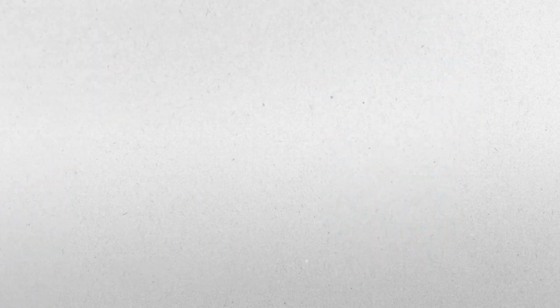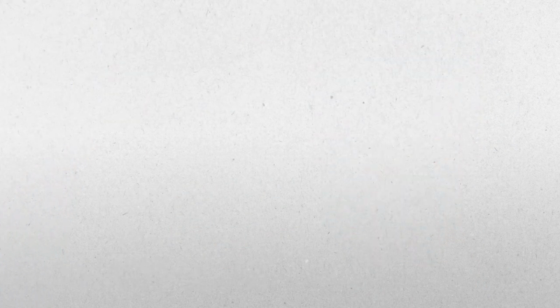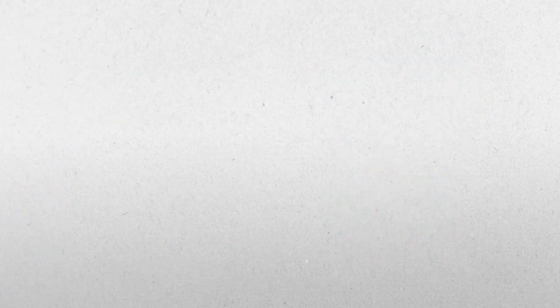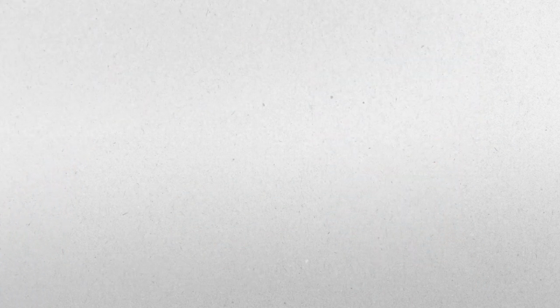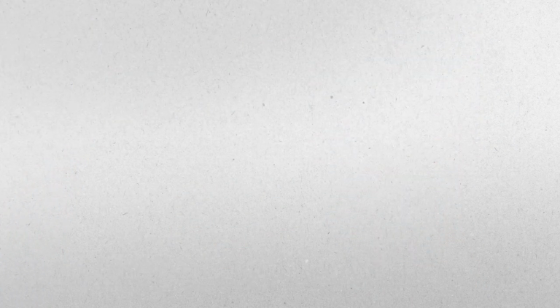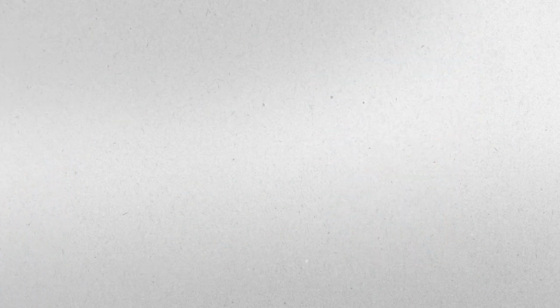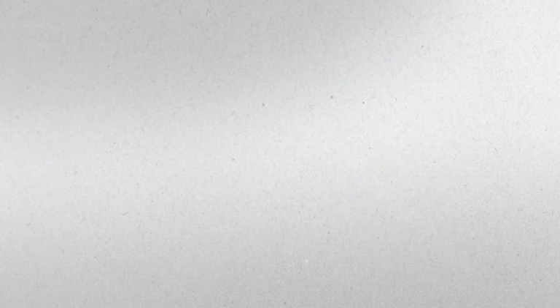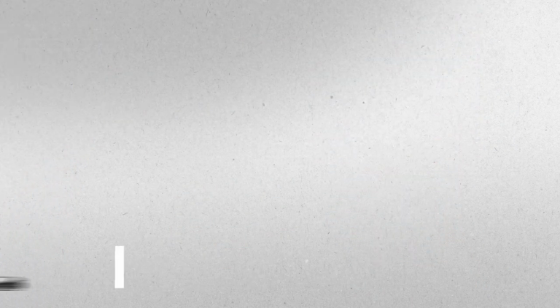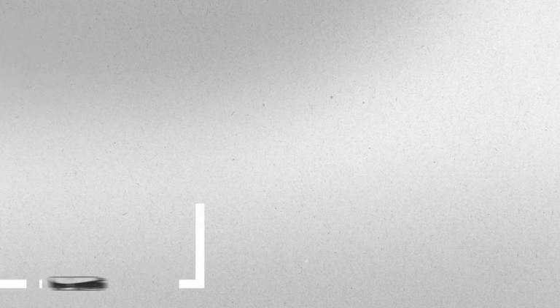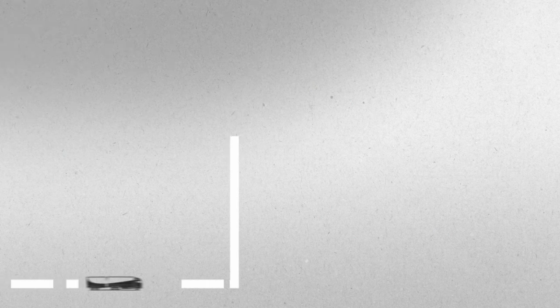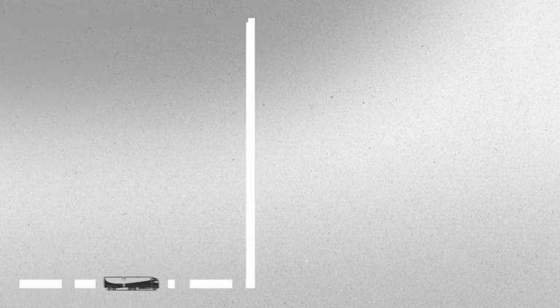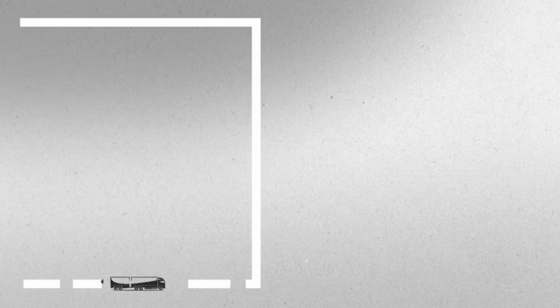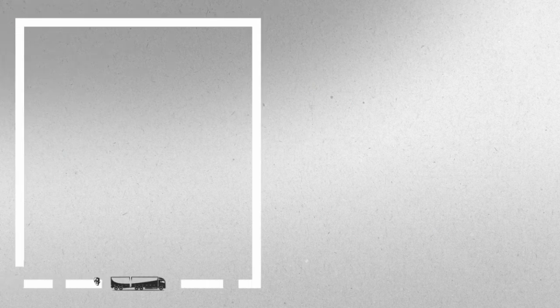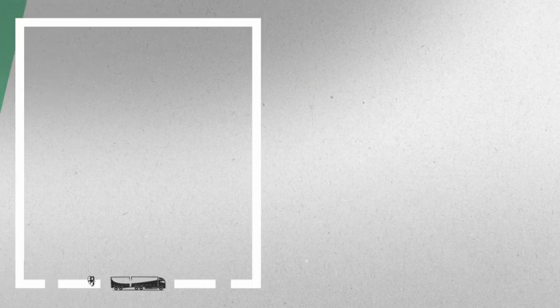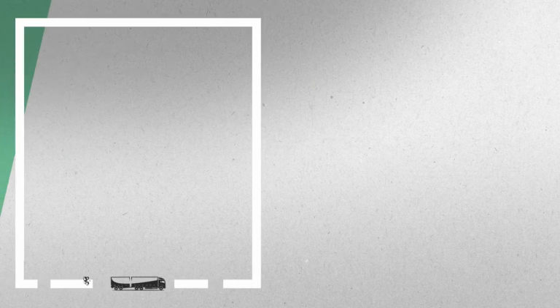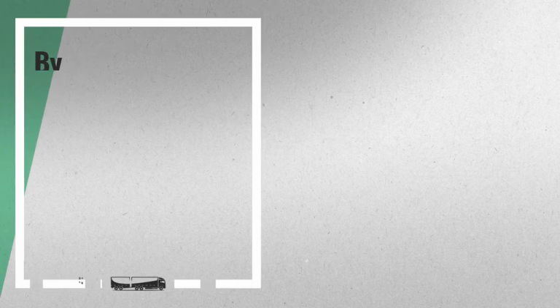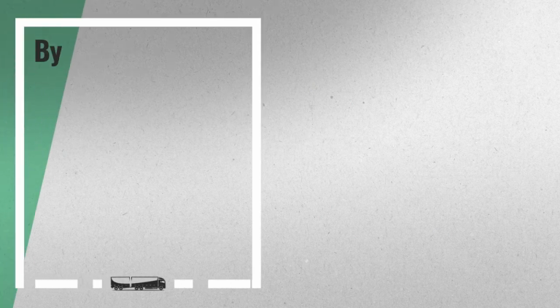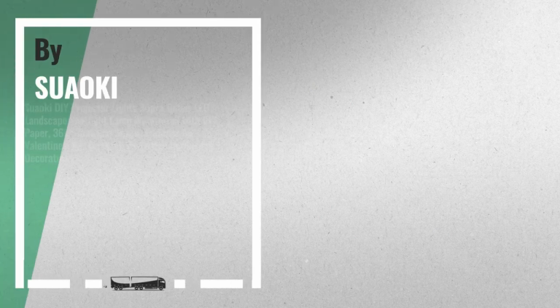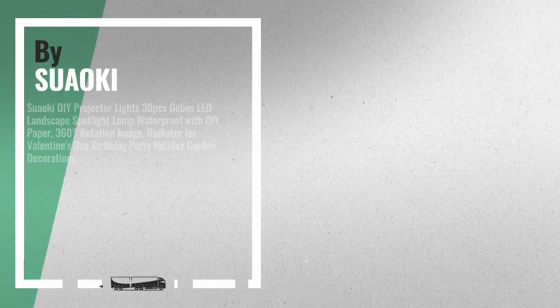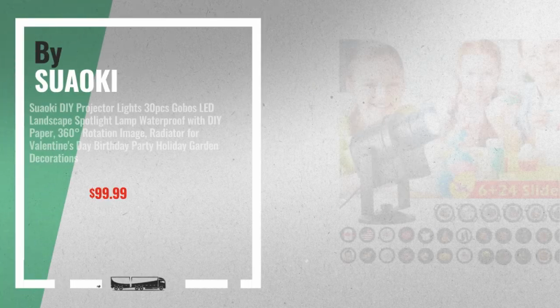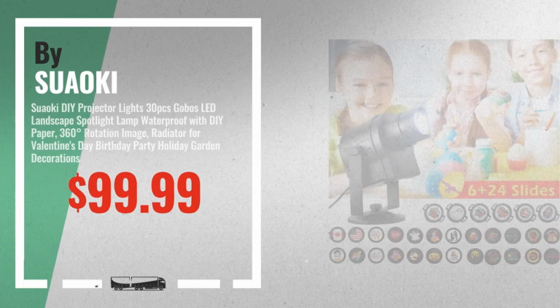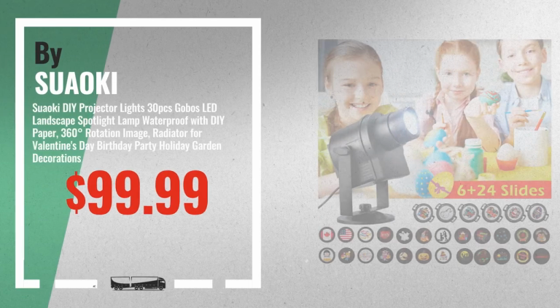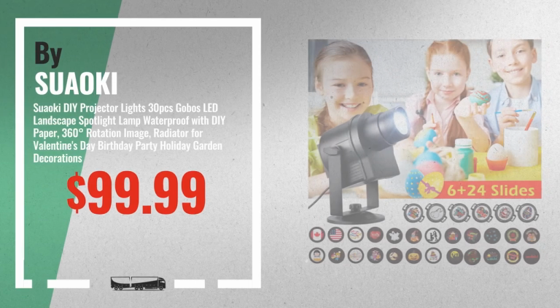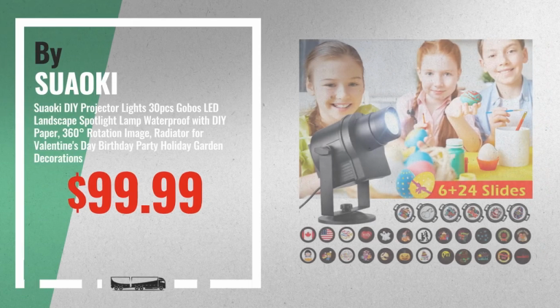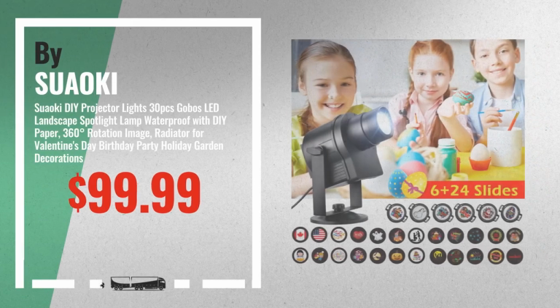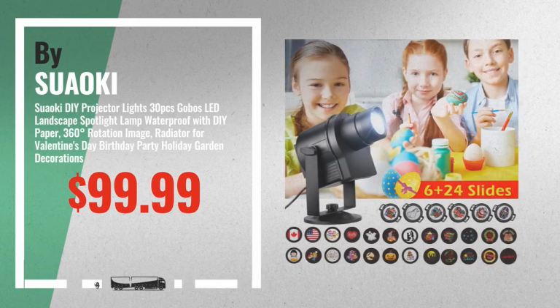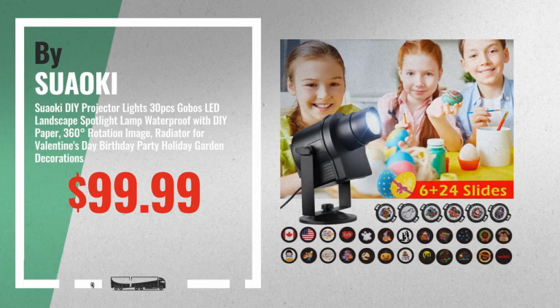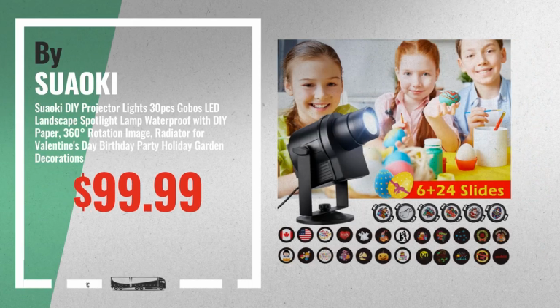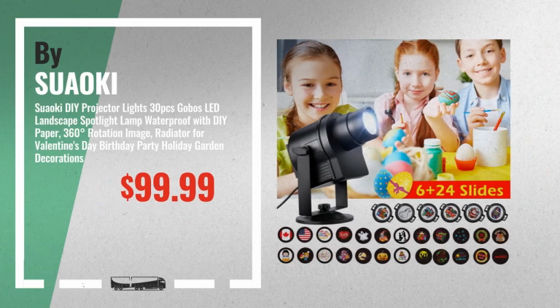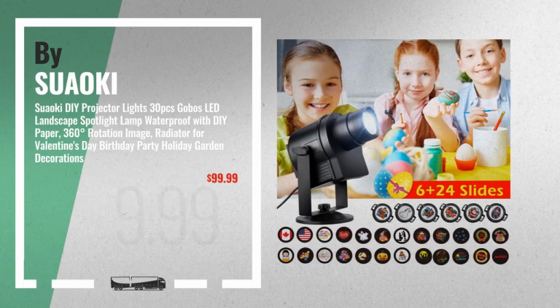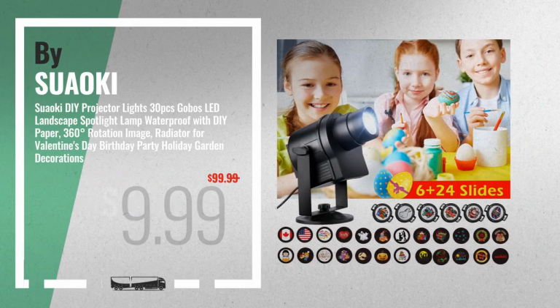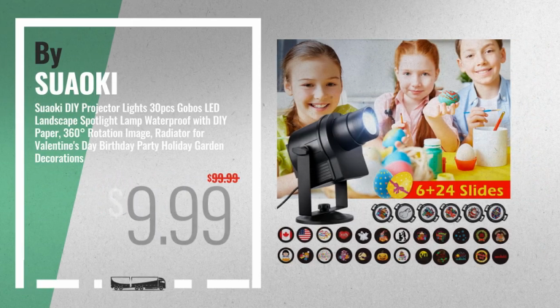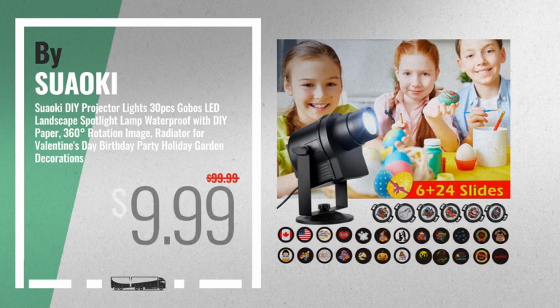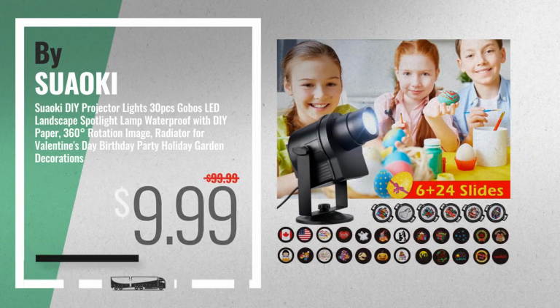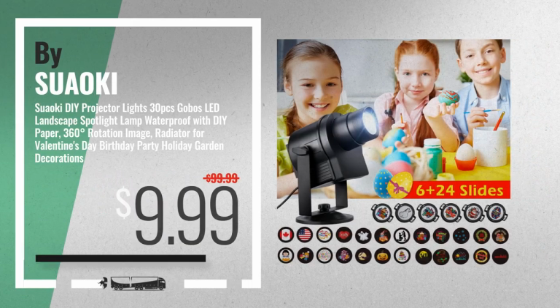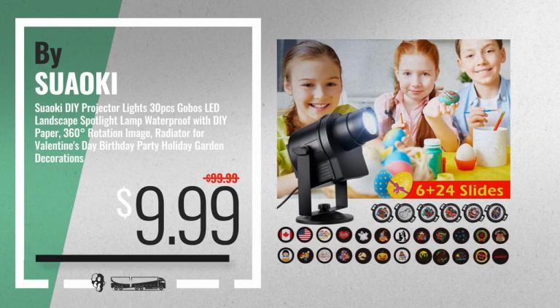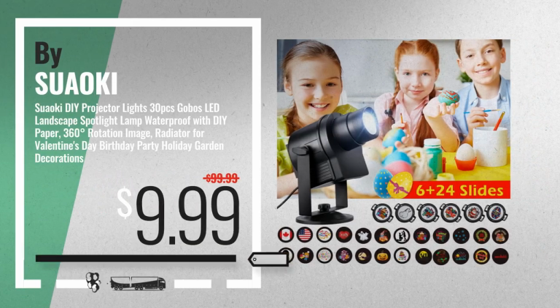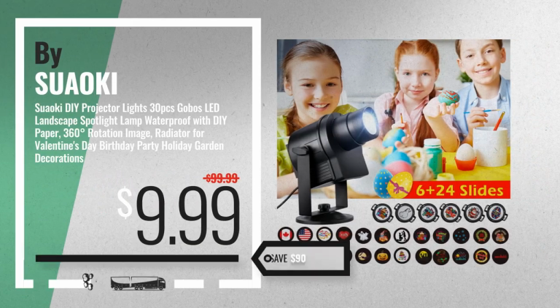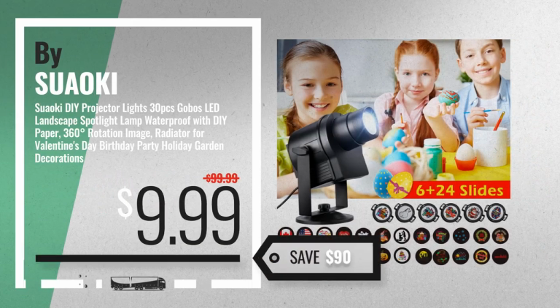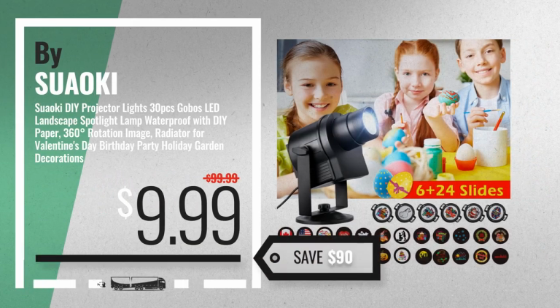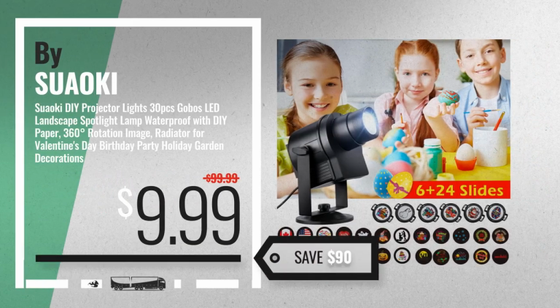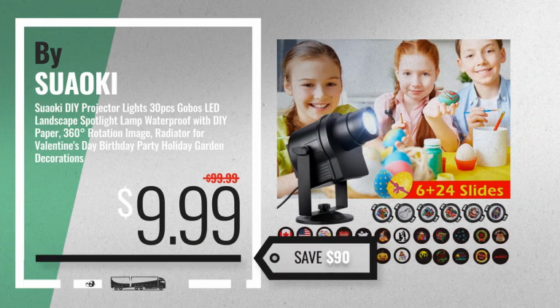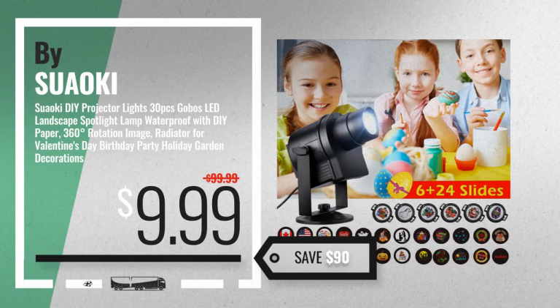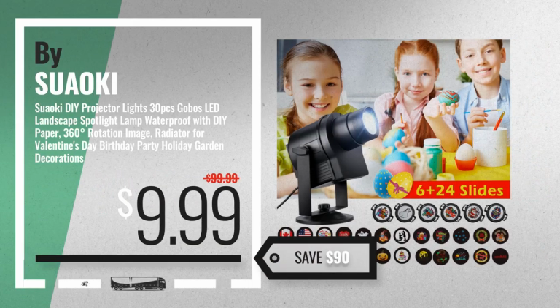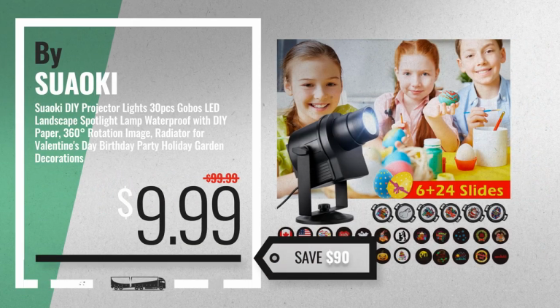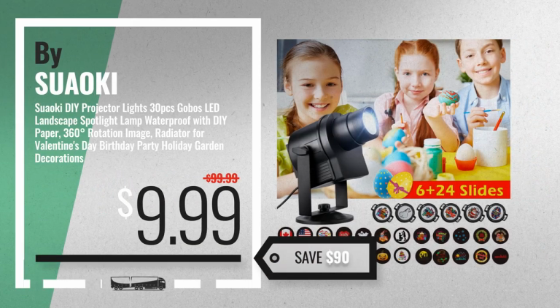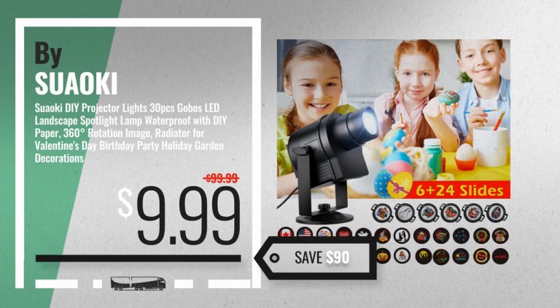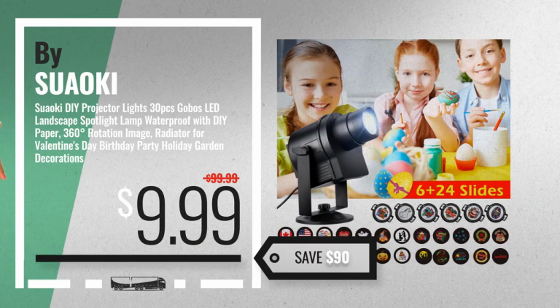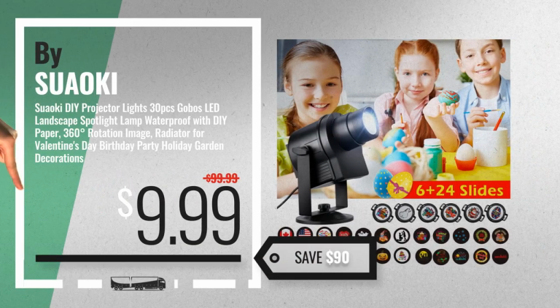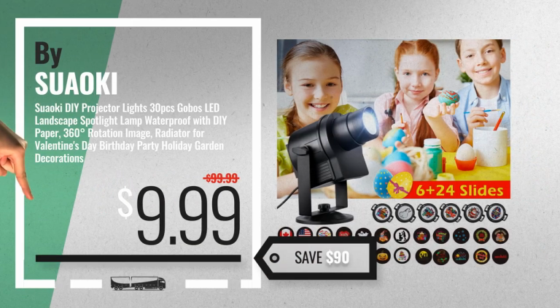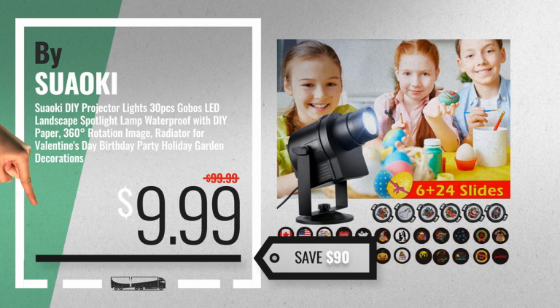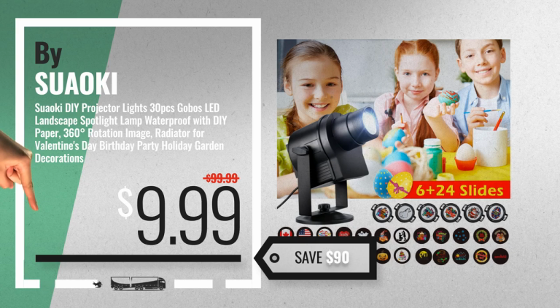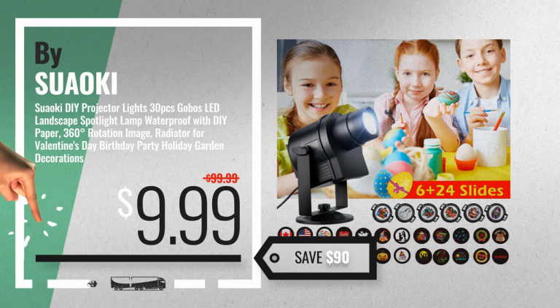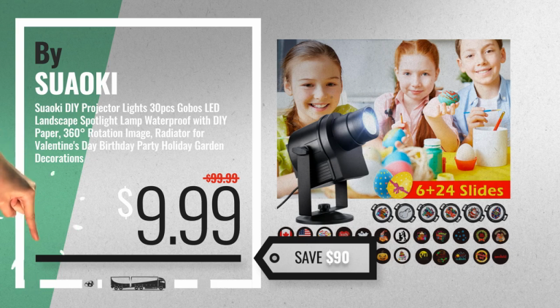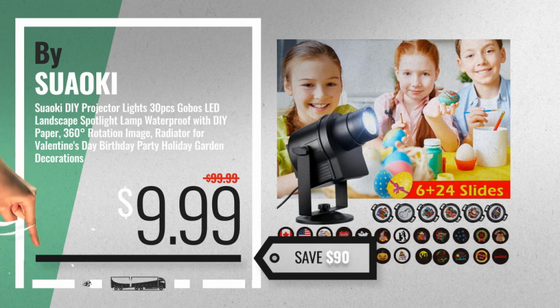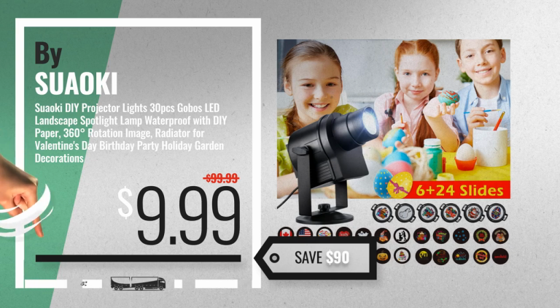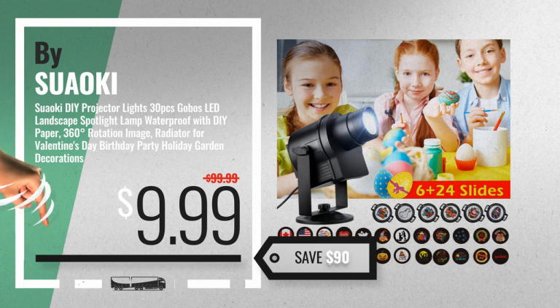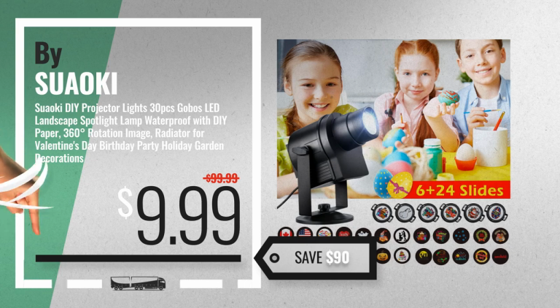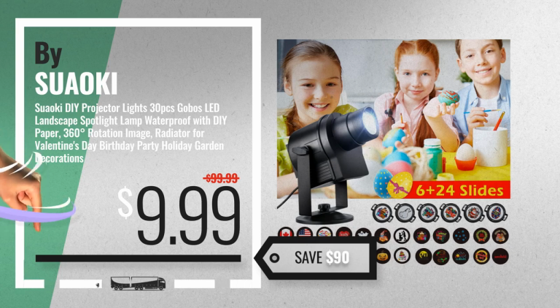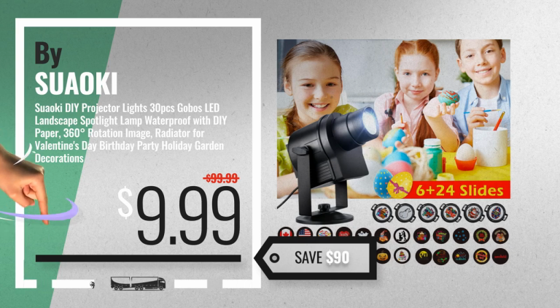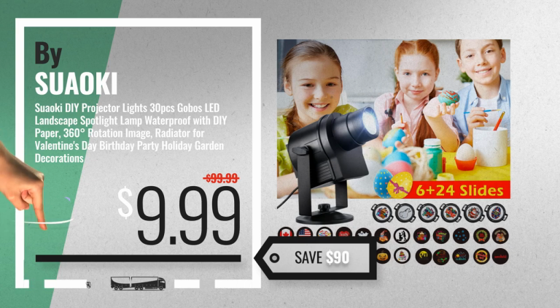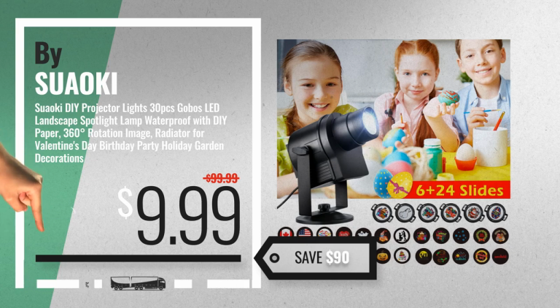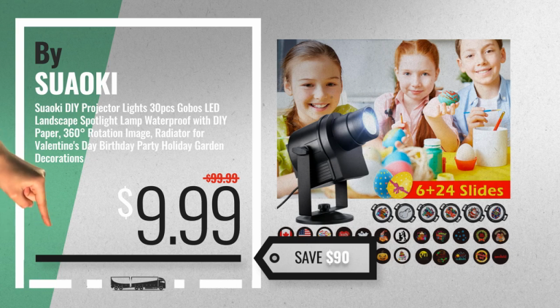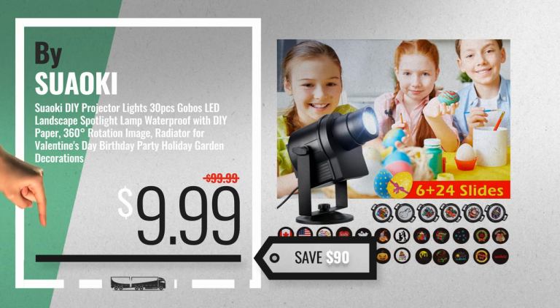Number 3, by Suoki. For more info about these decorative lighting projectors, just click this circle.